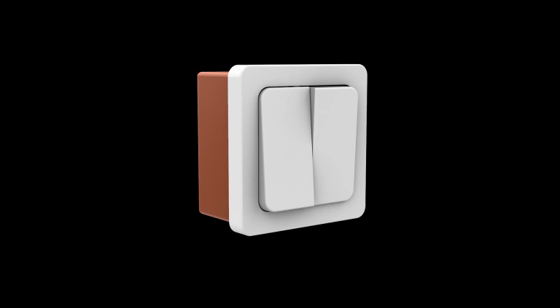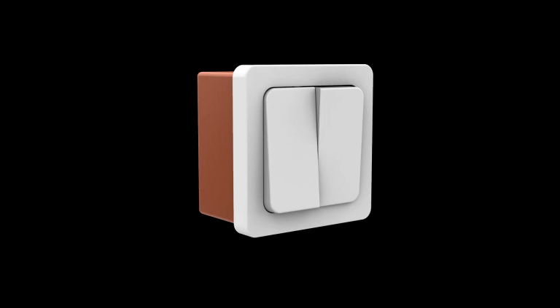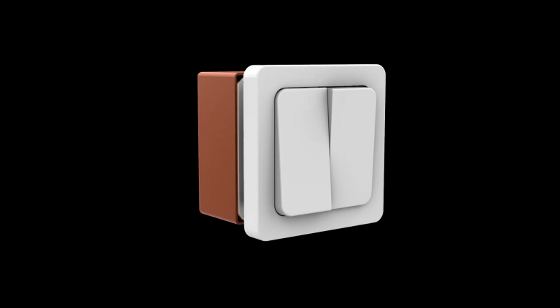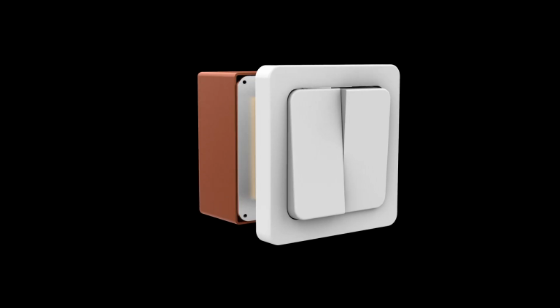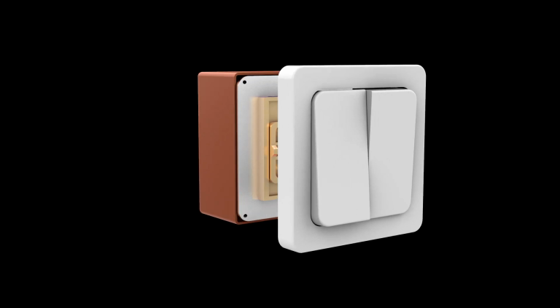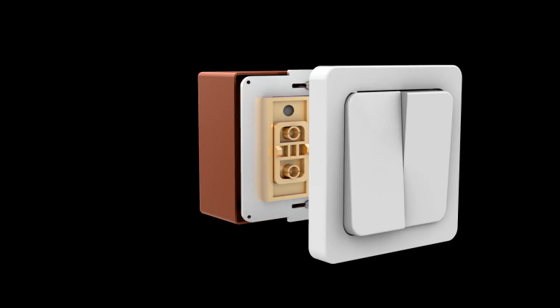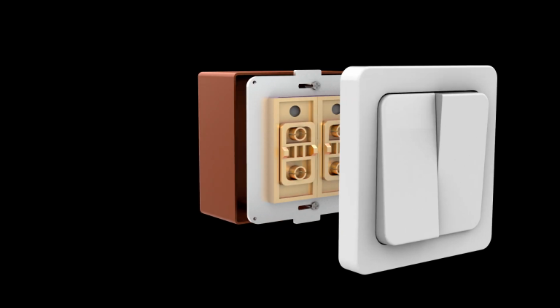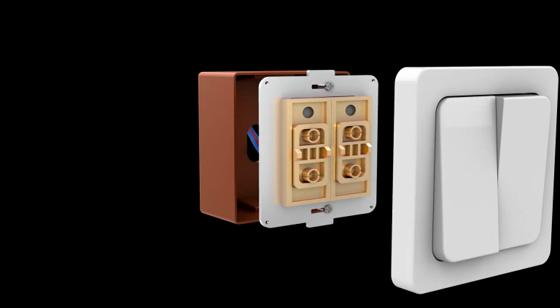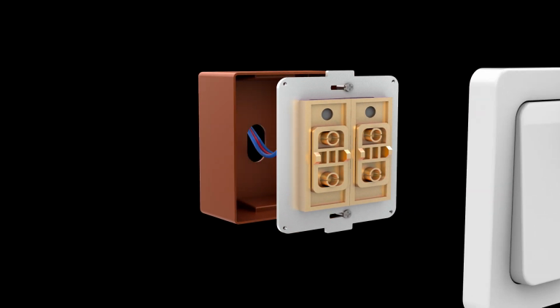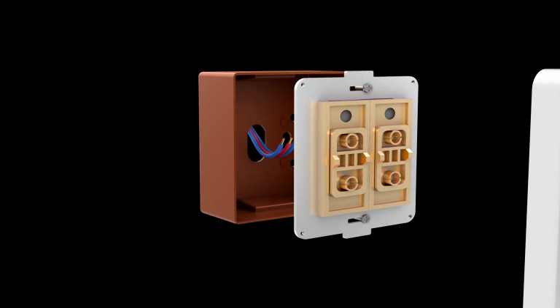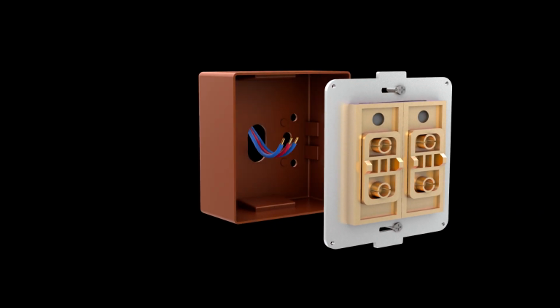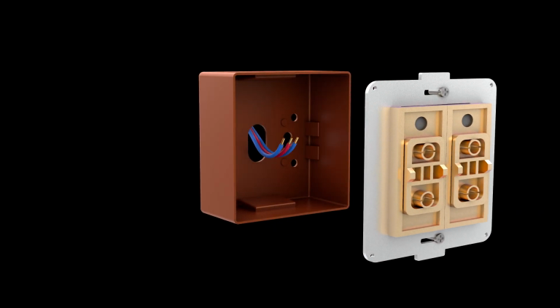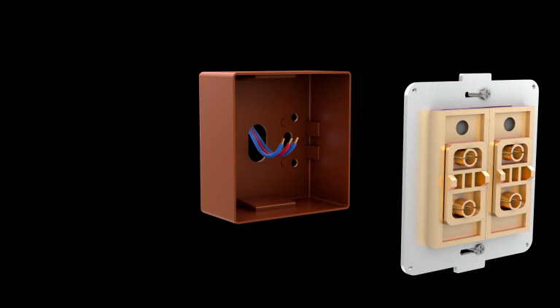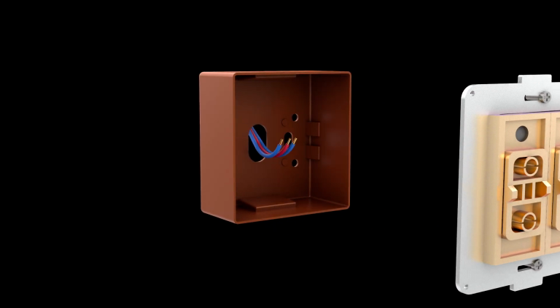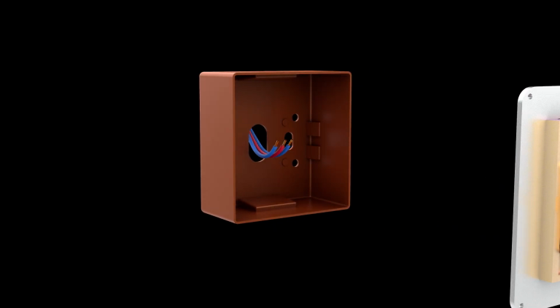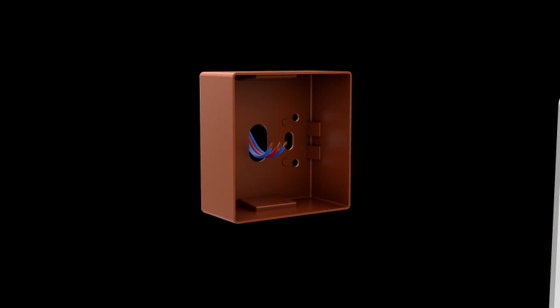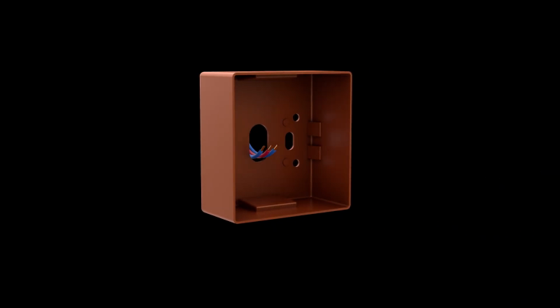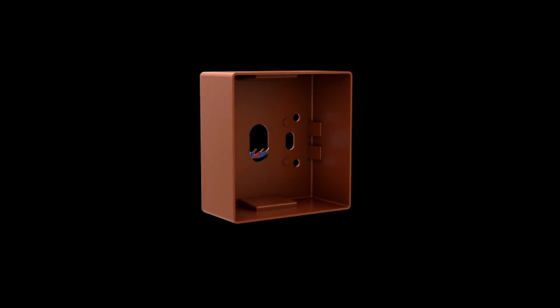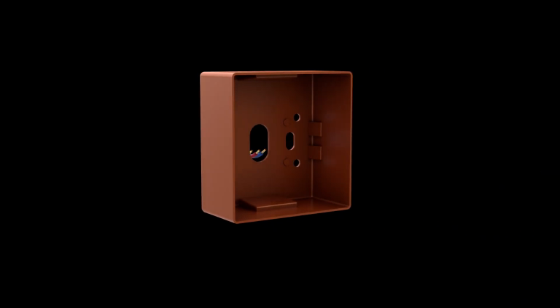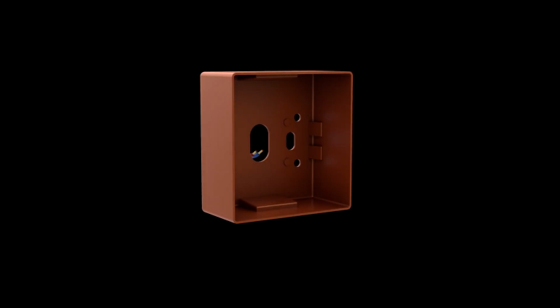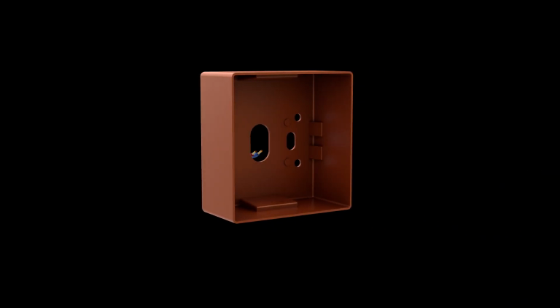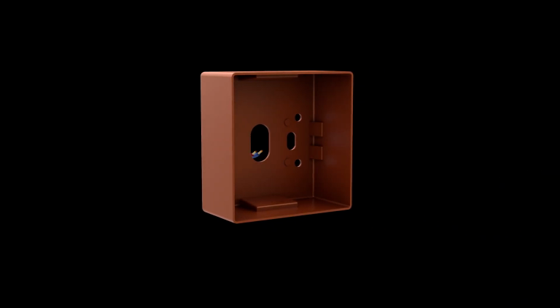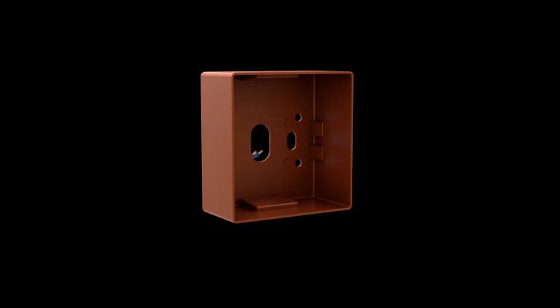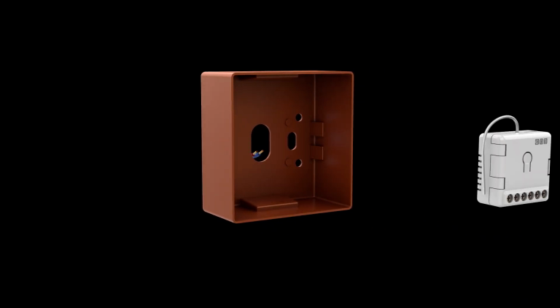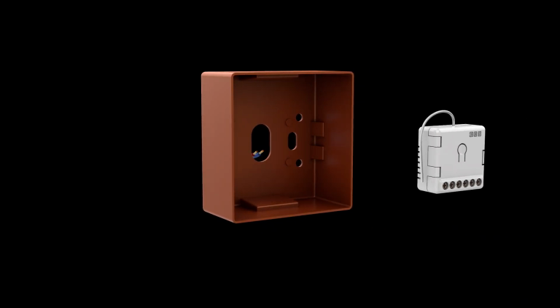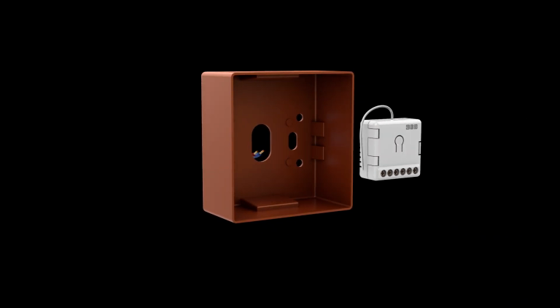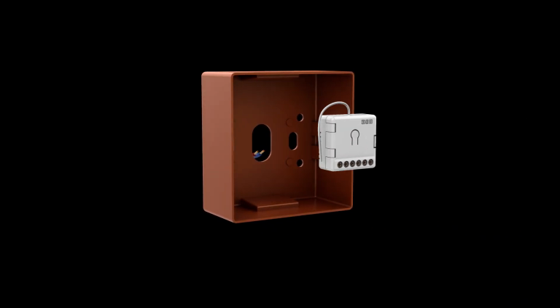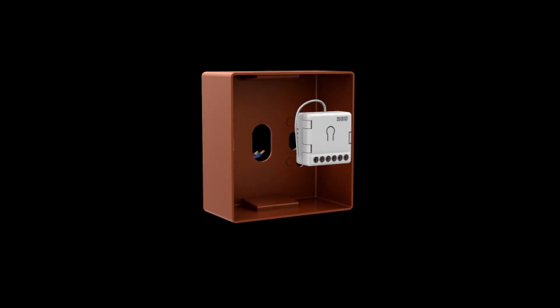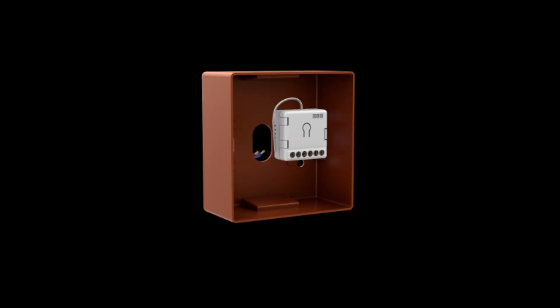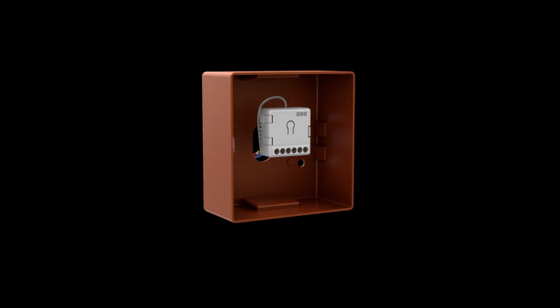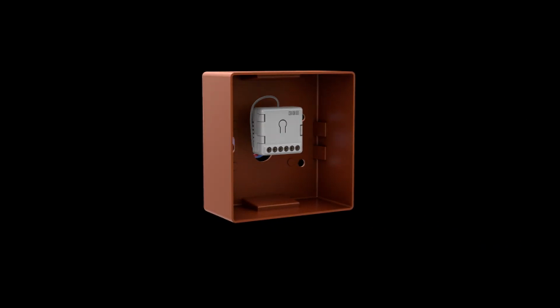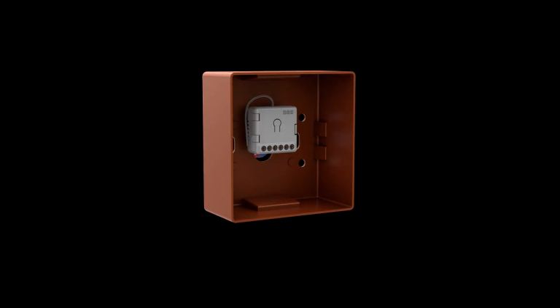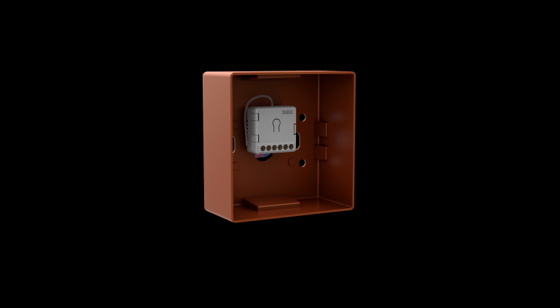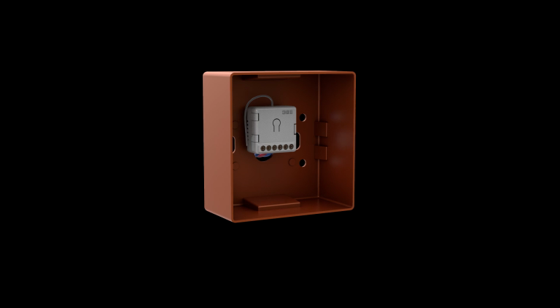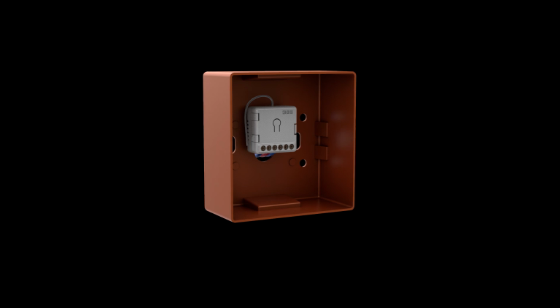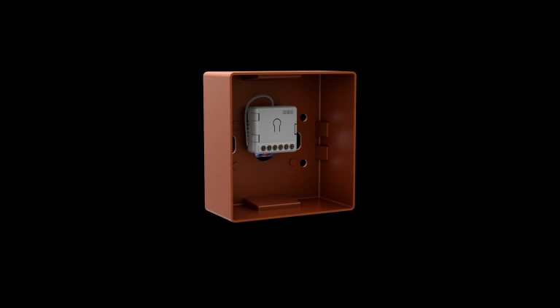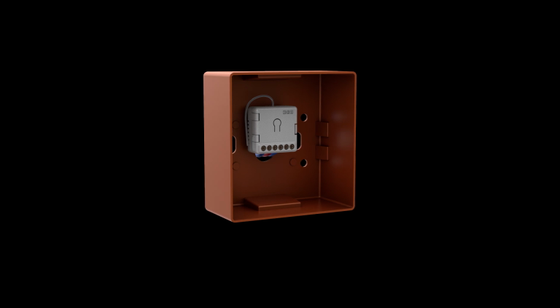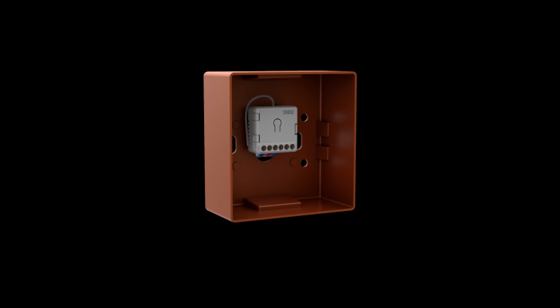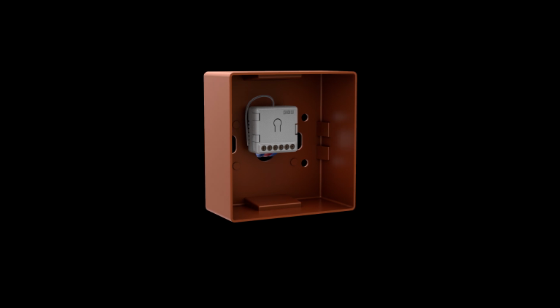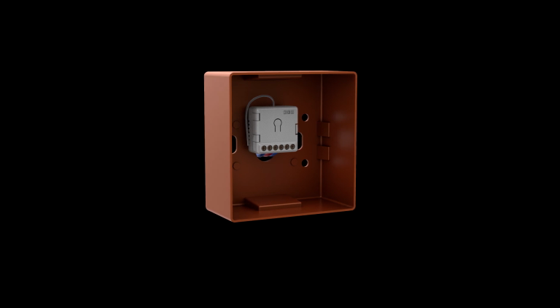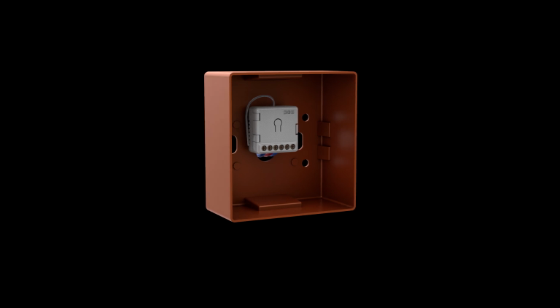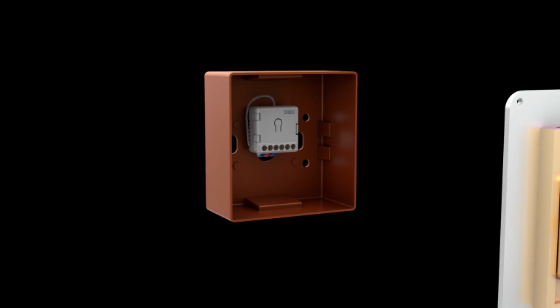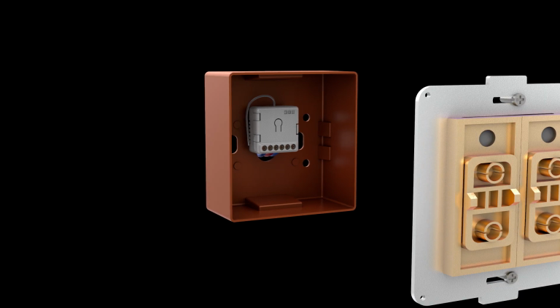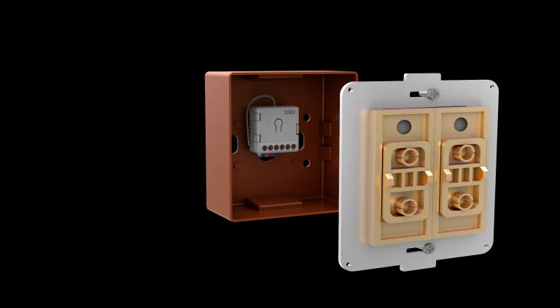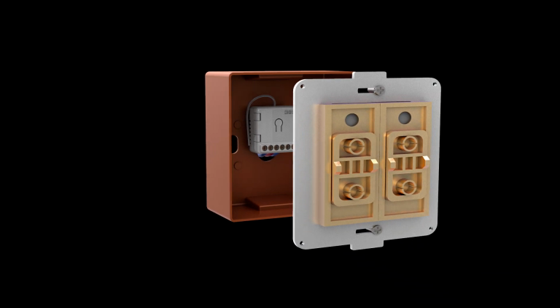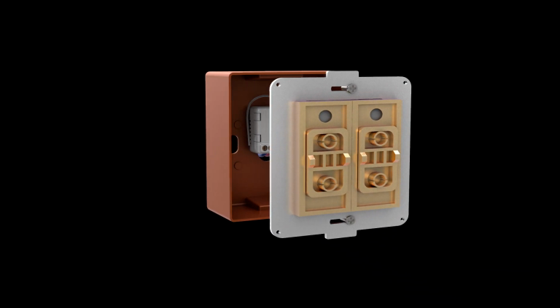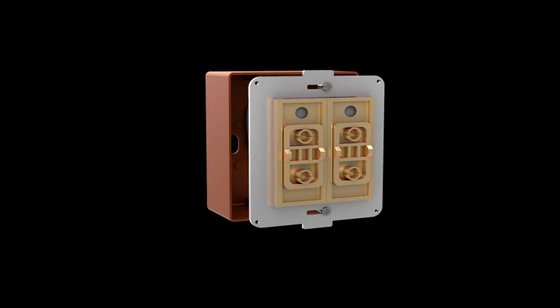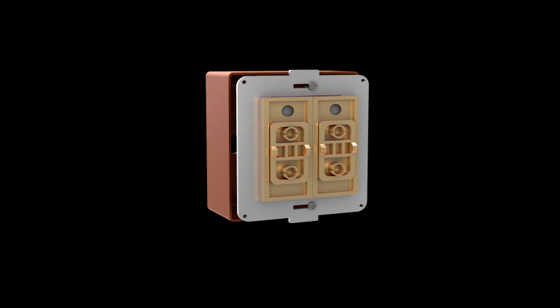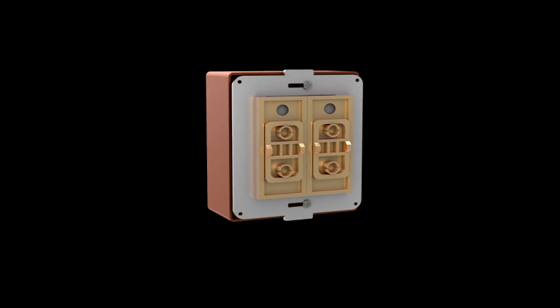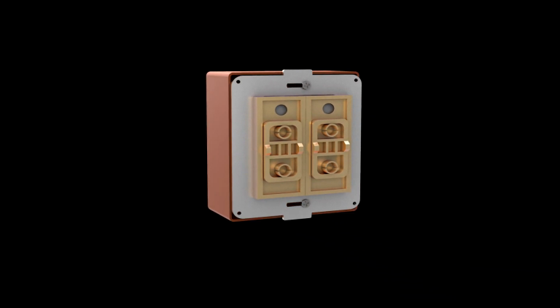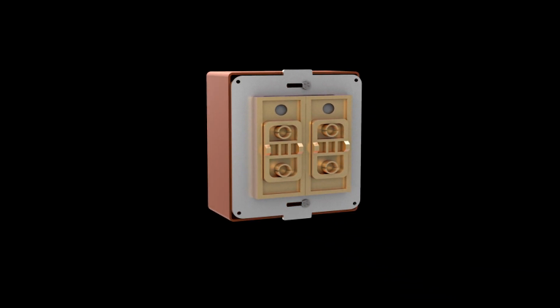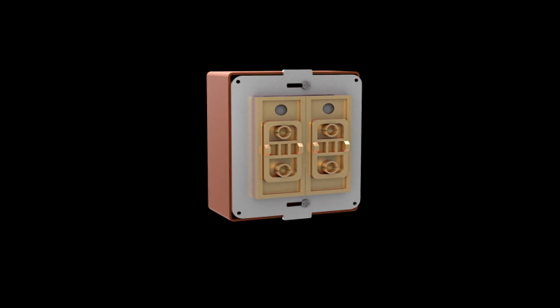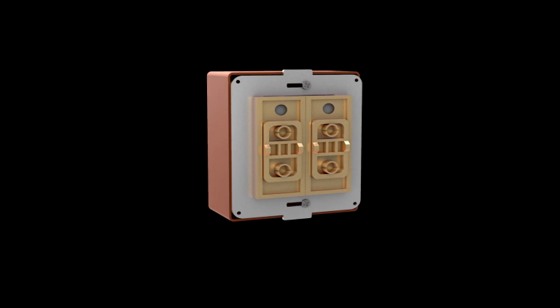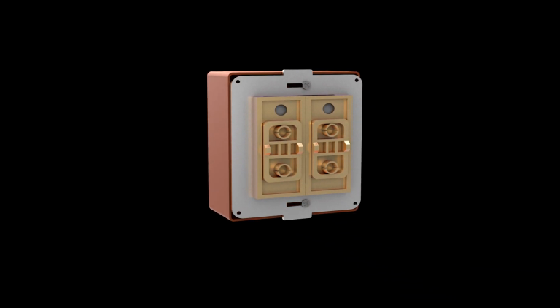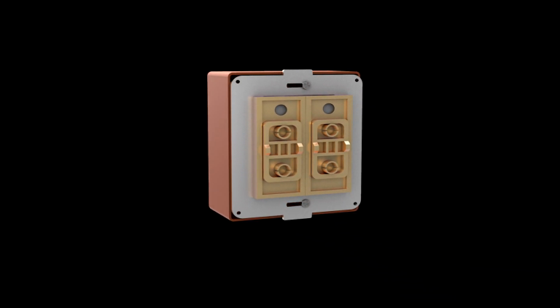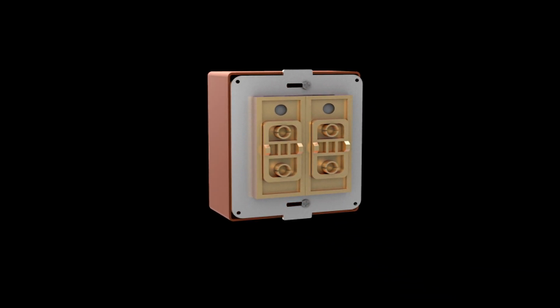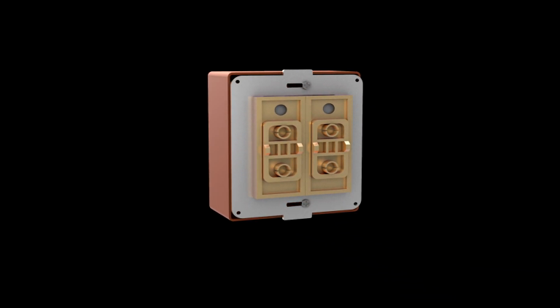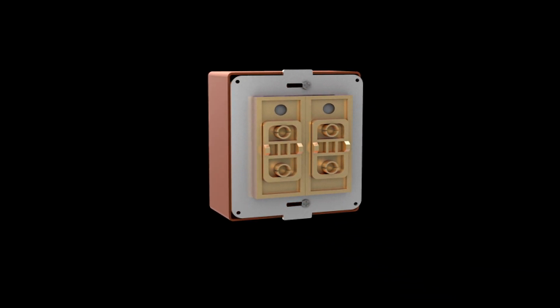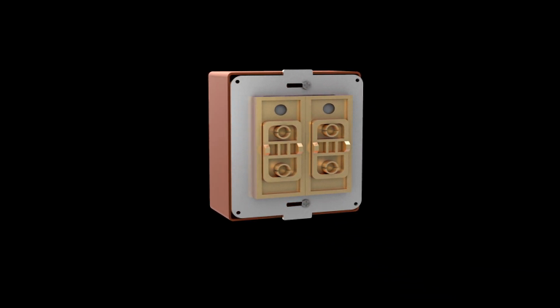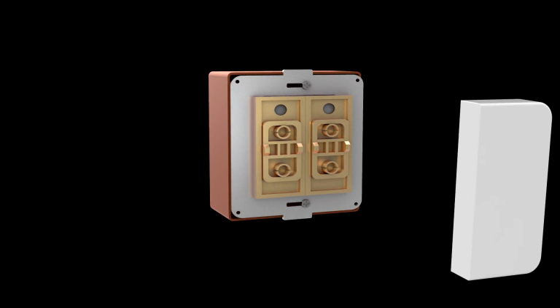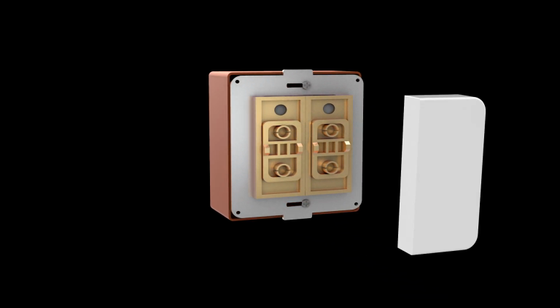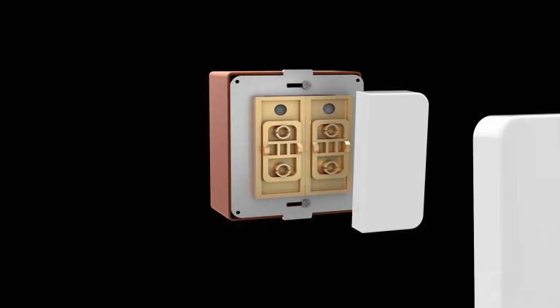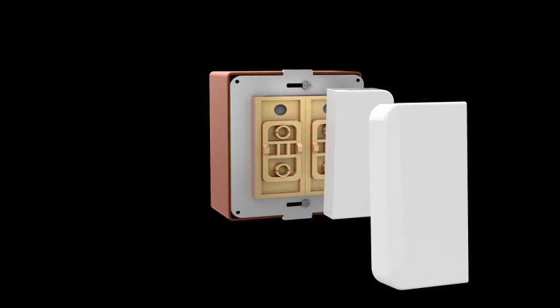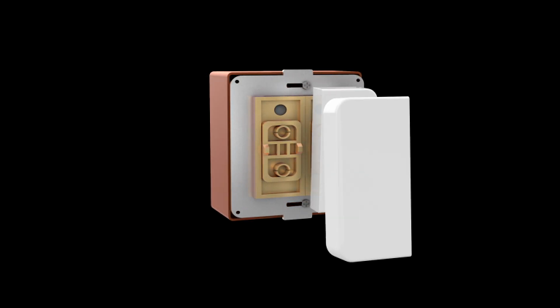Its sleek design allows you to install it behind any switch and just takes two minutes to configure. It is as simple and smart as it can get.